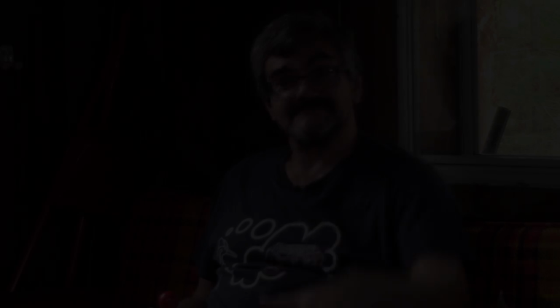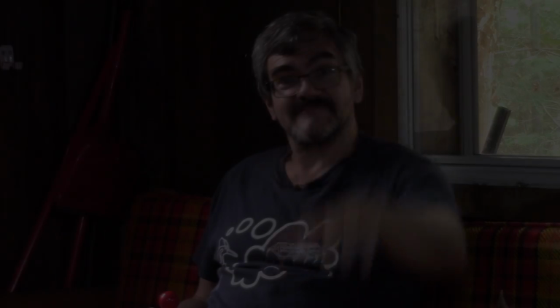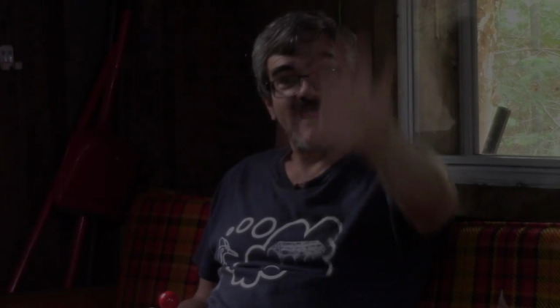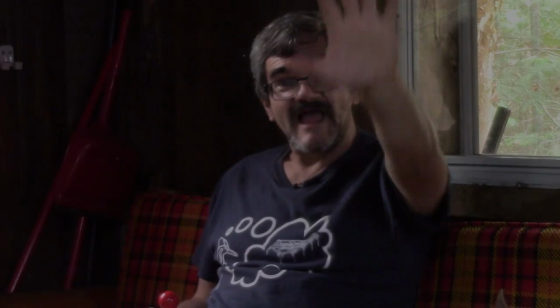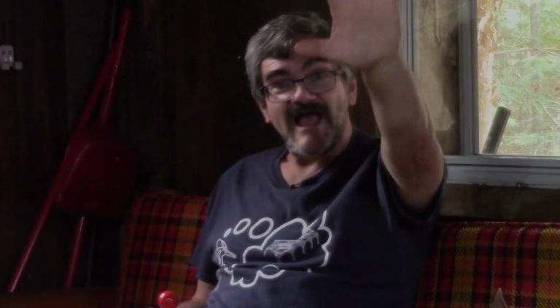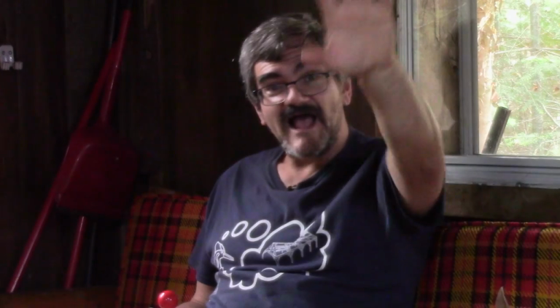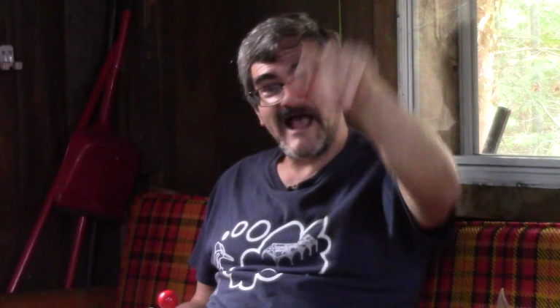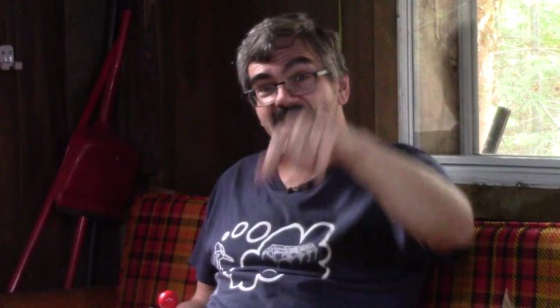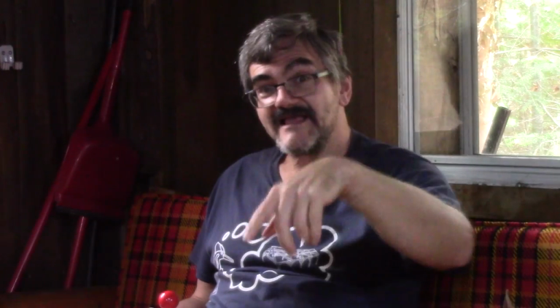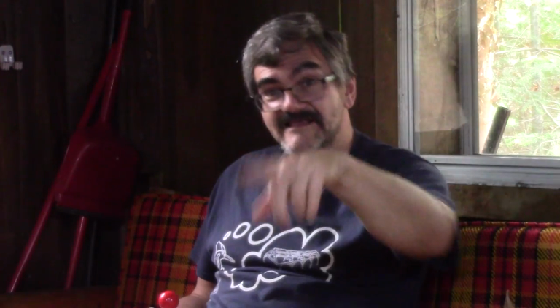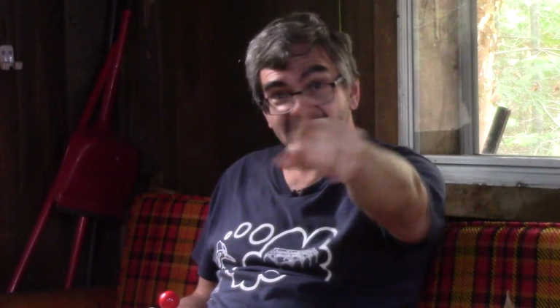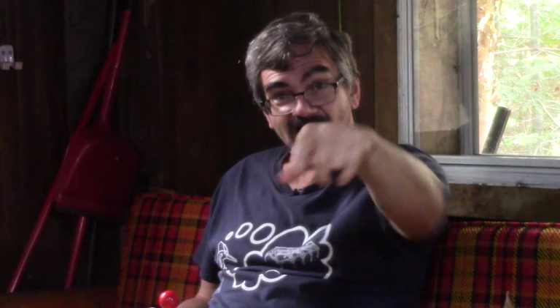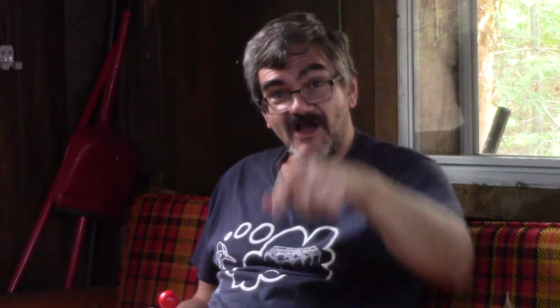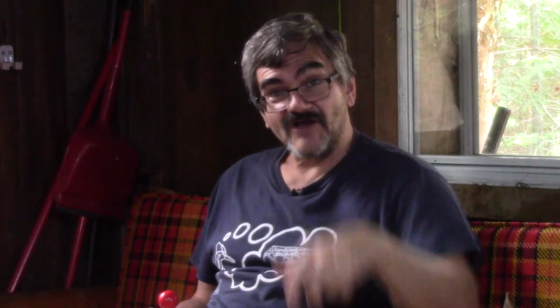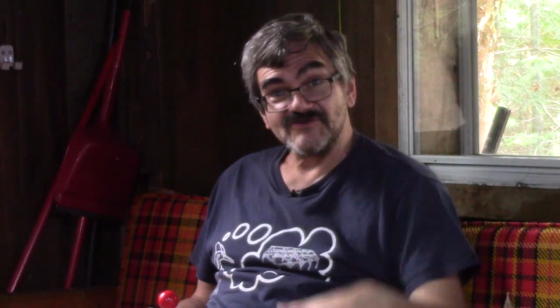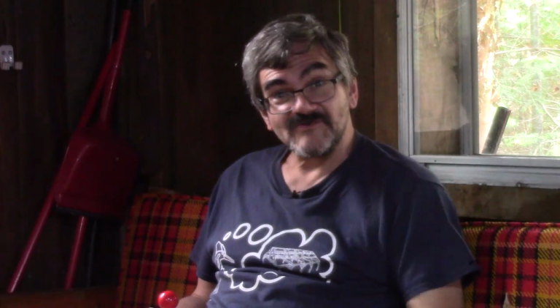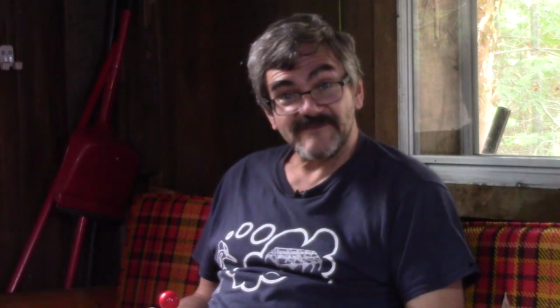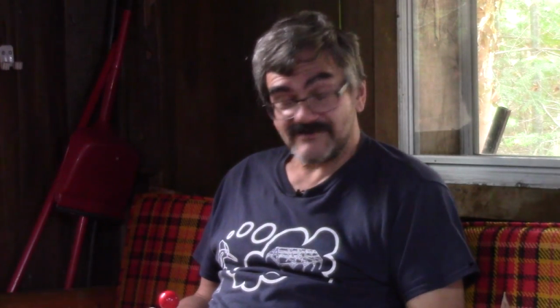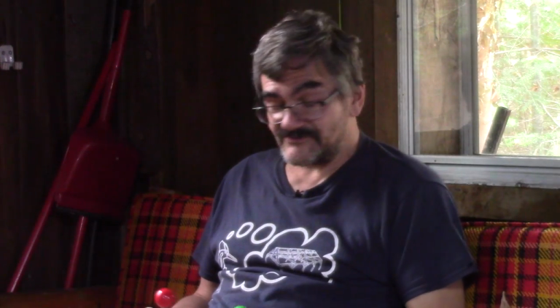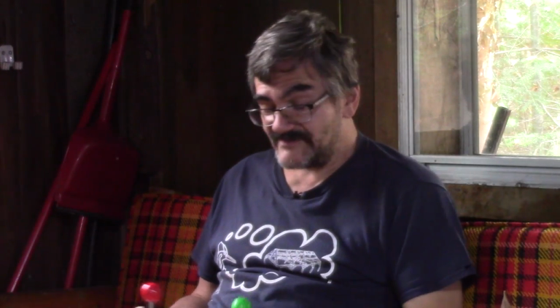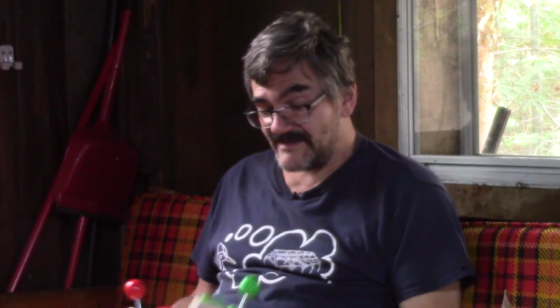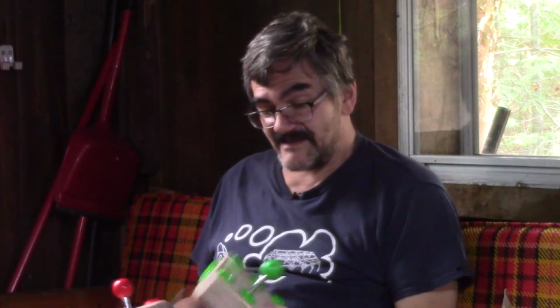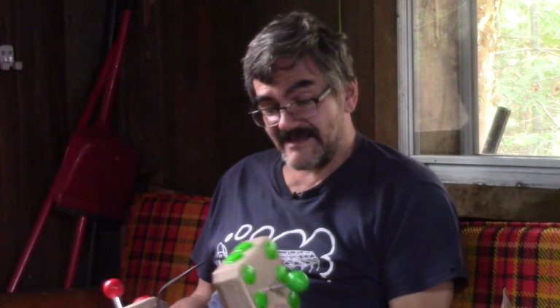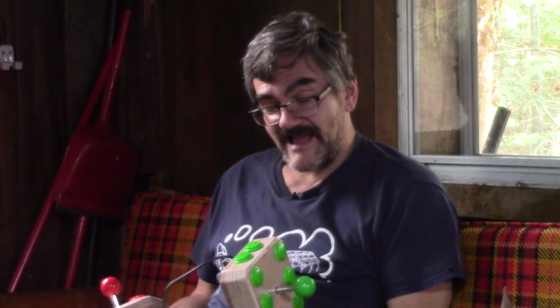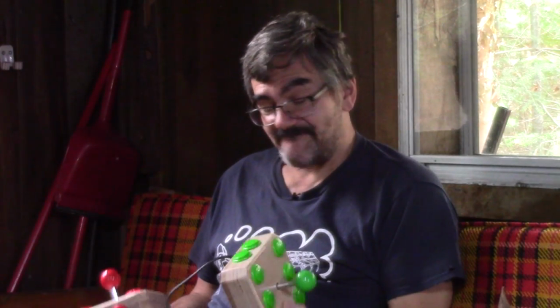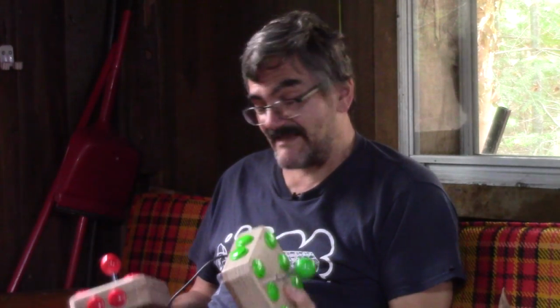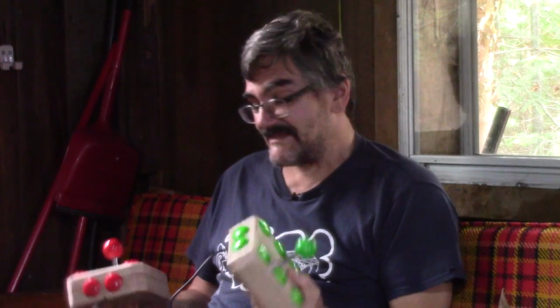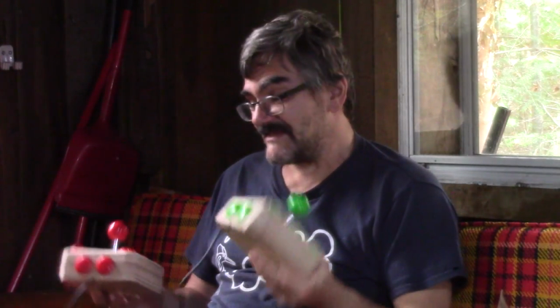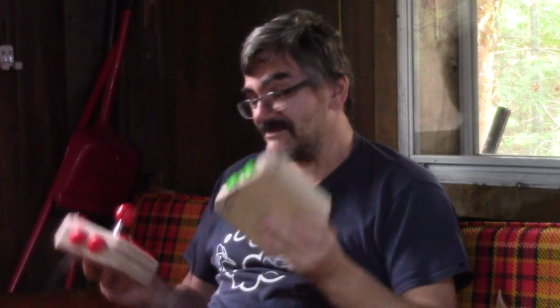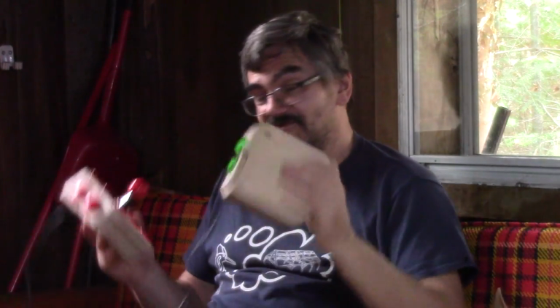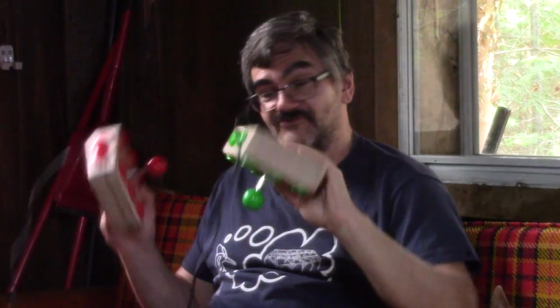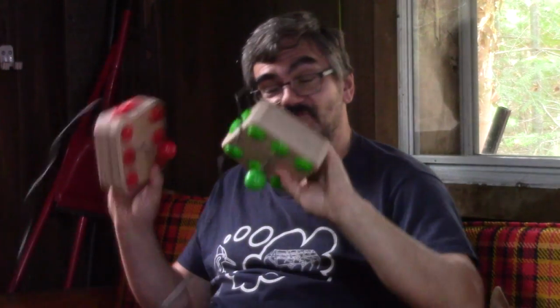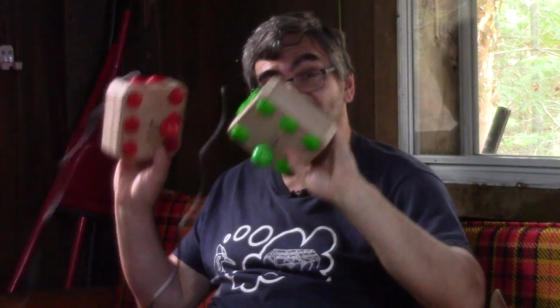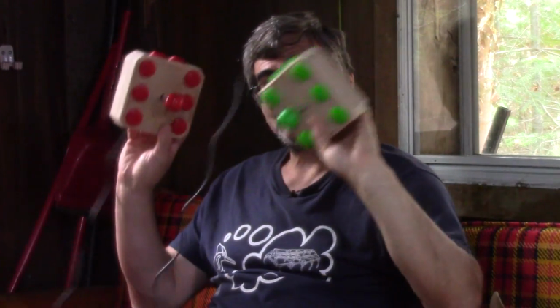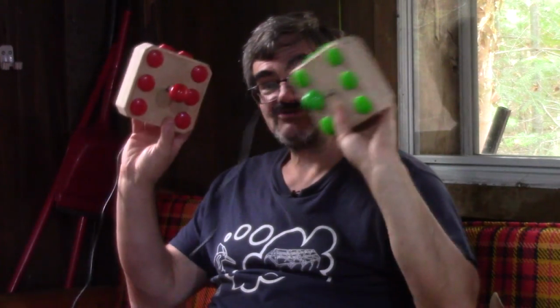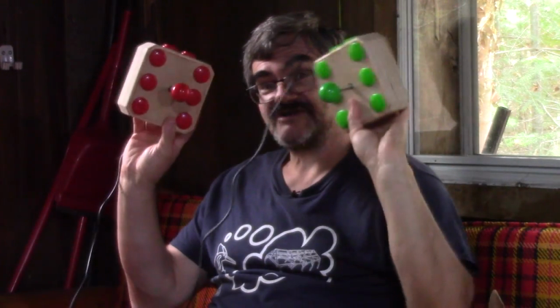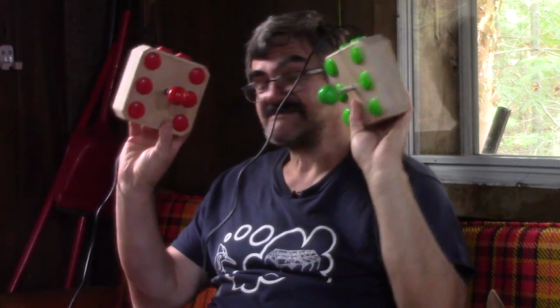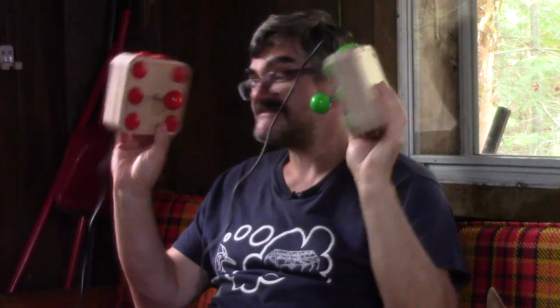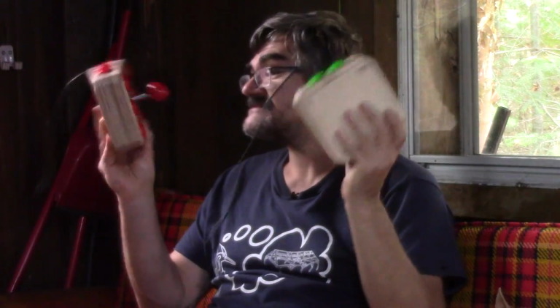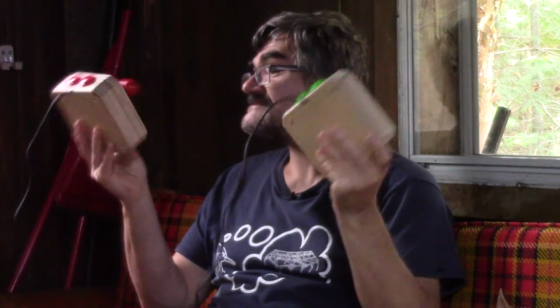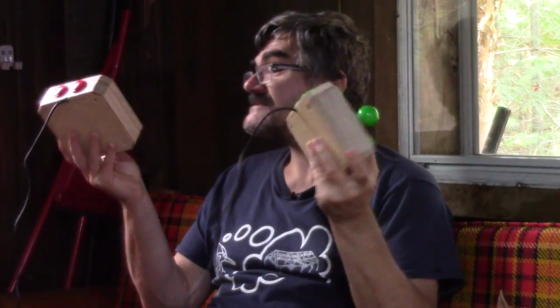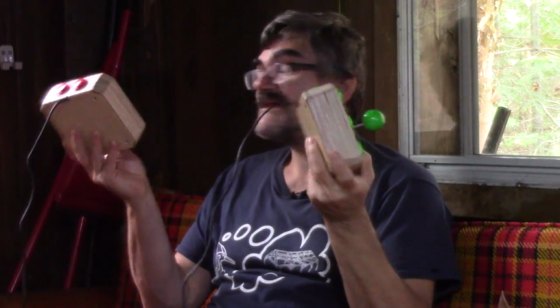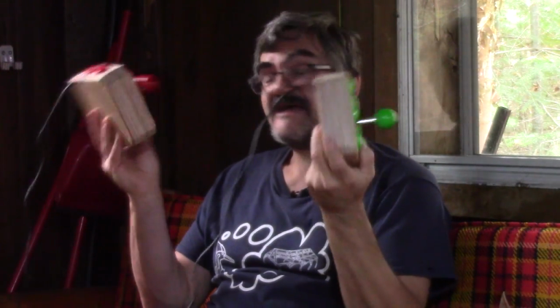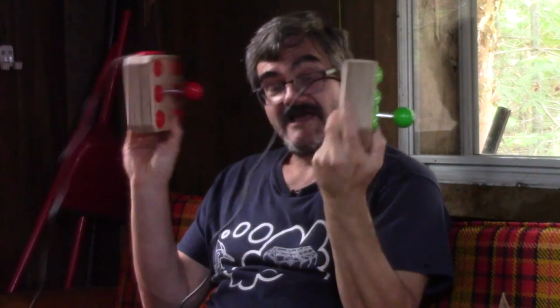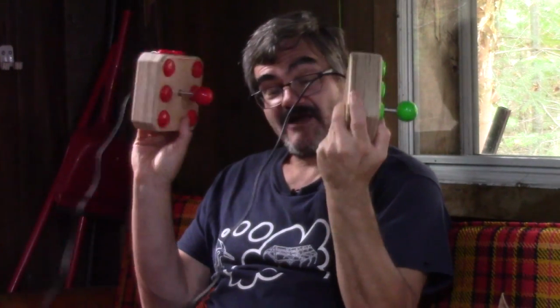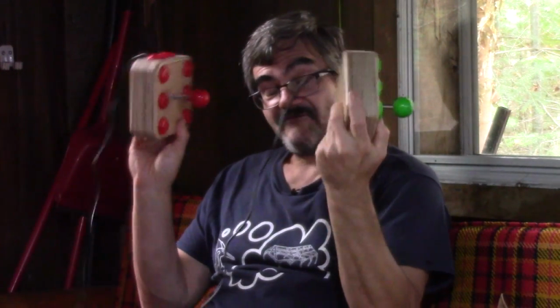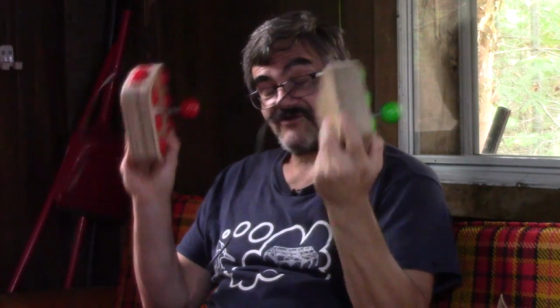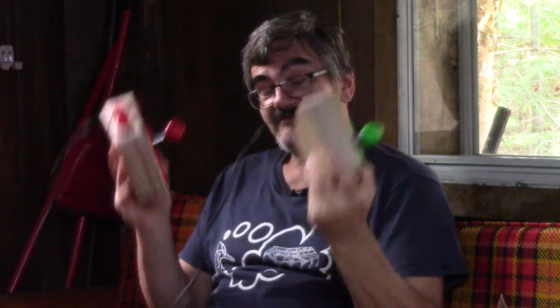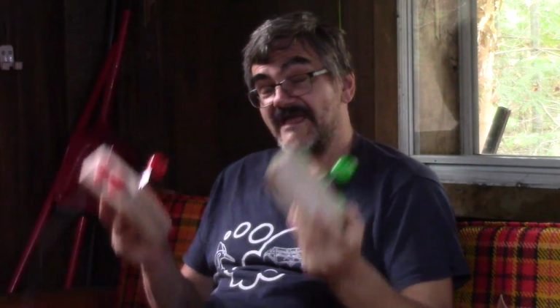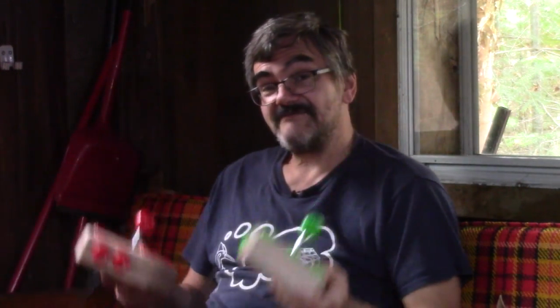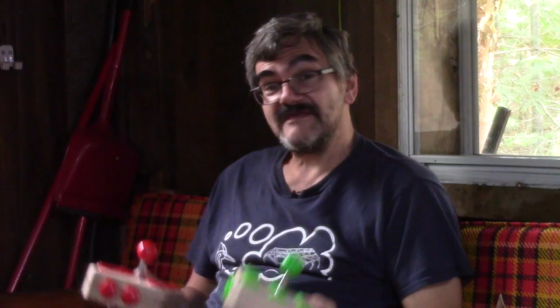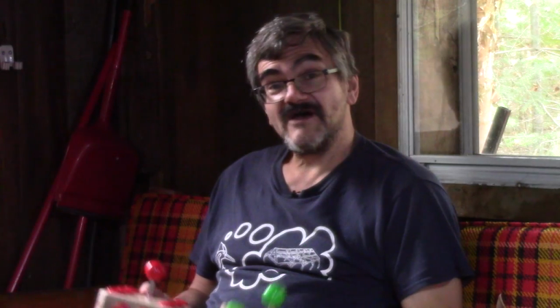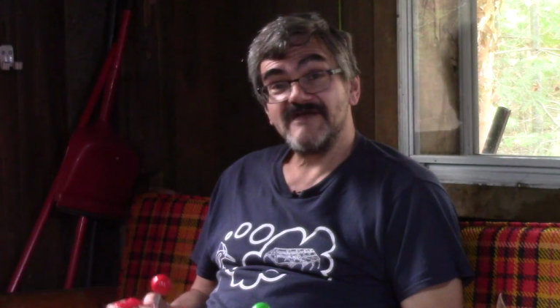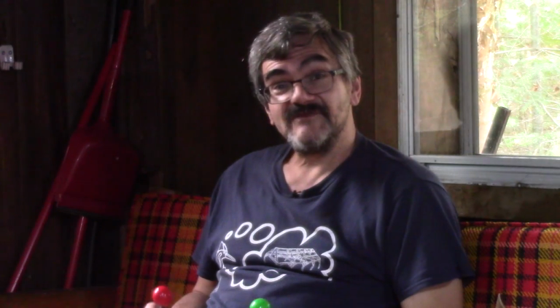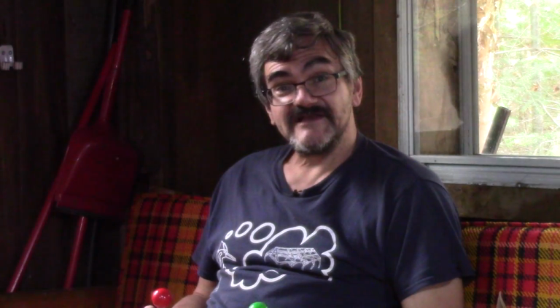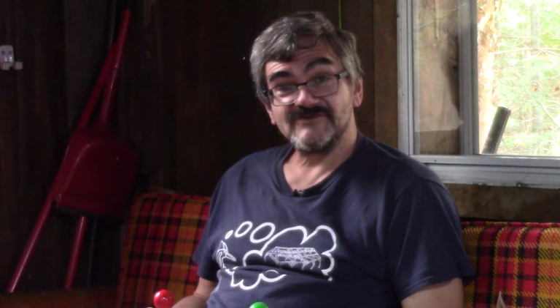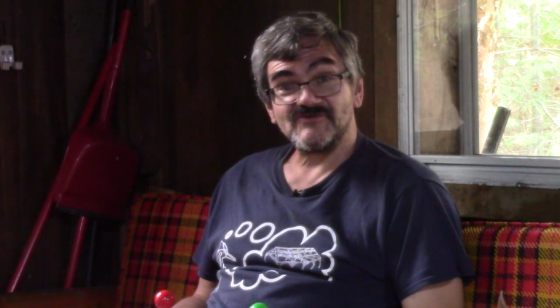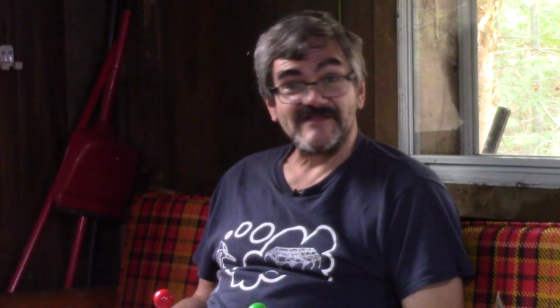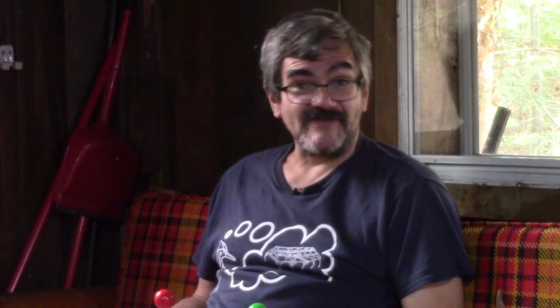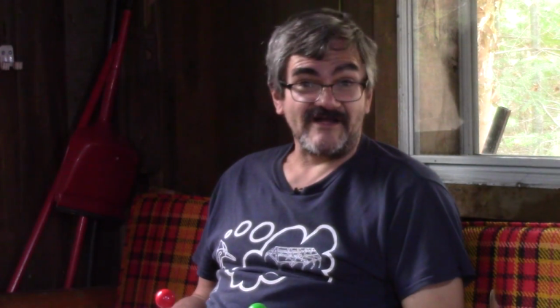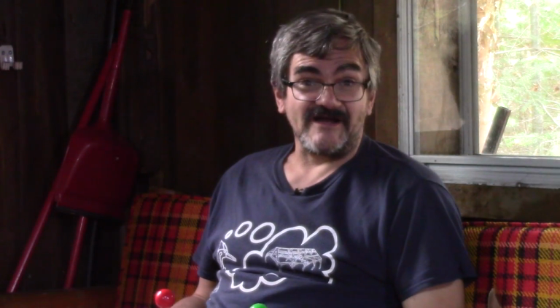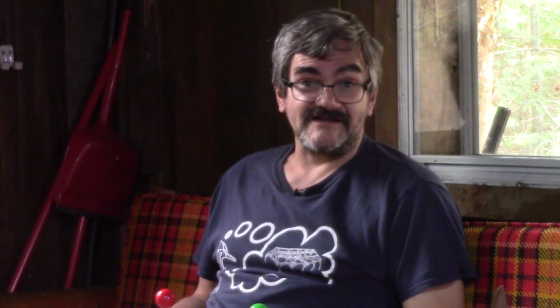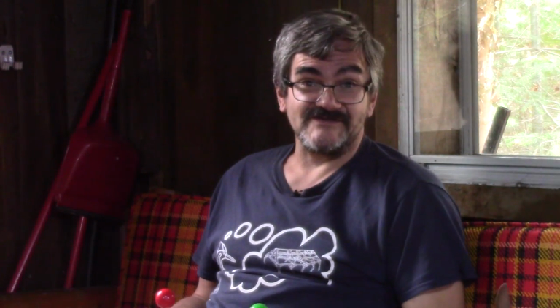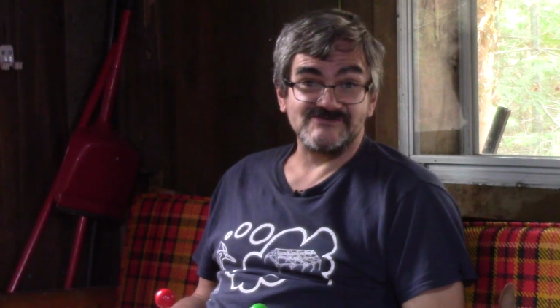Hi! On The Woodpecker today, I'm making two wooden joysticks for my Amiga emulator at the Cottage.